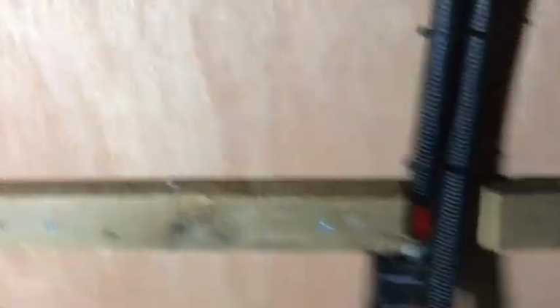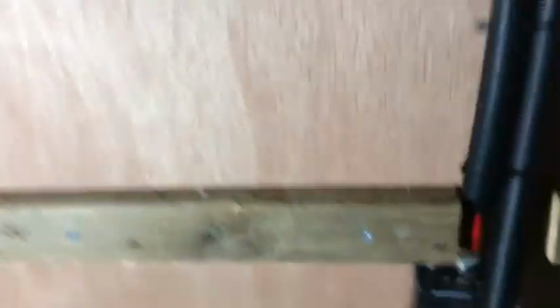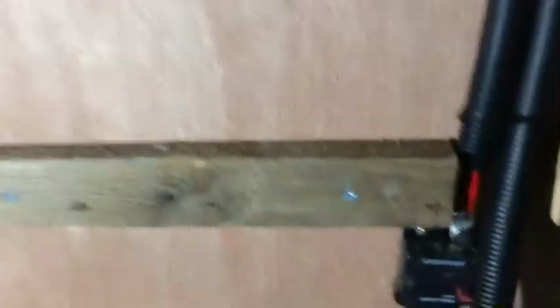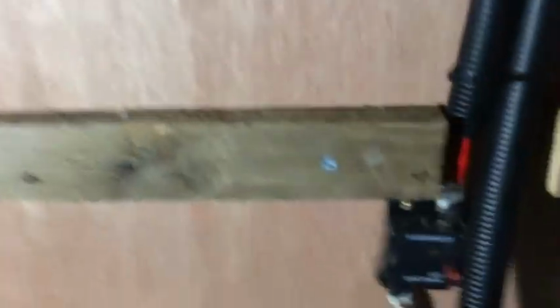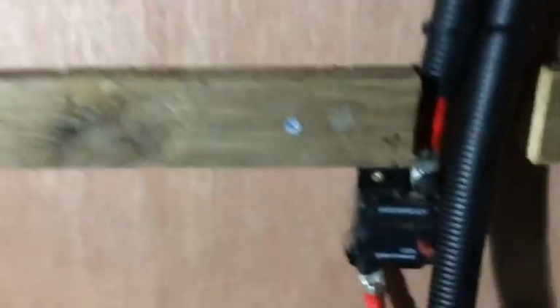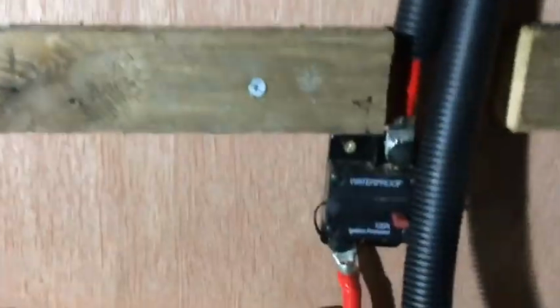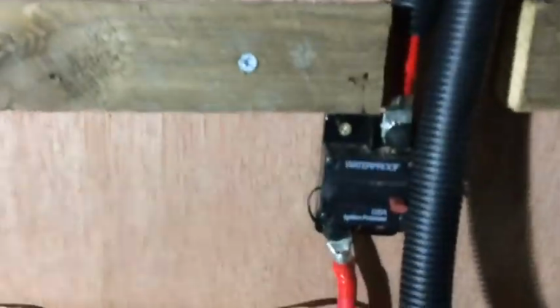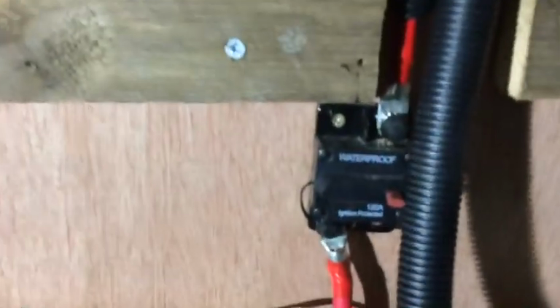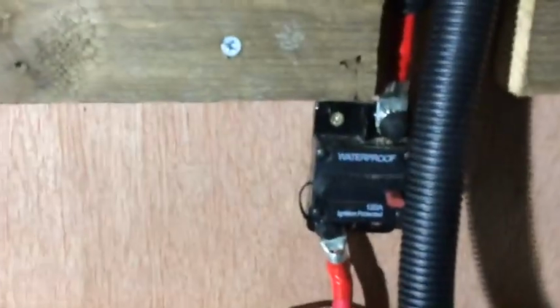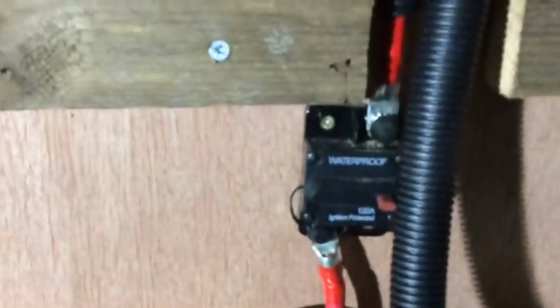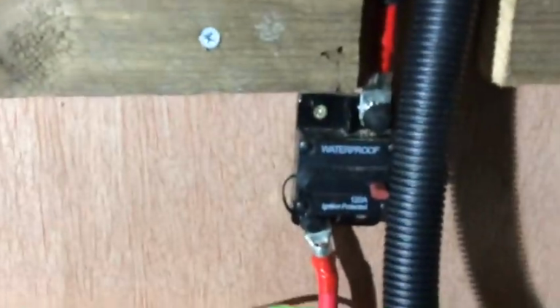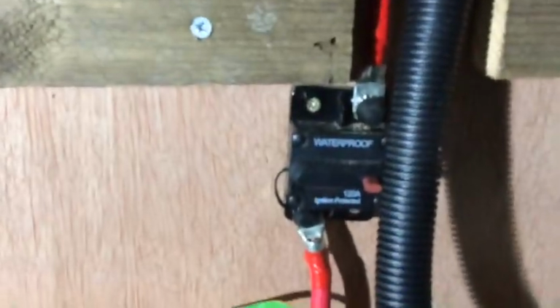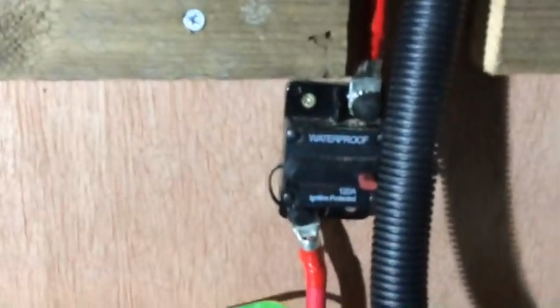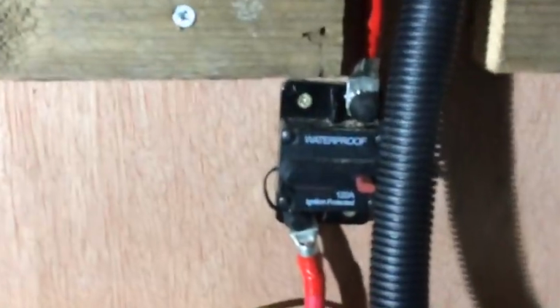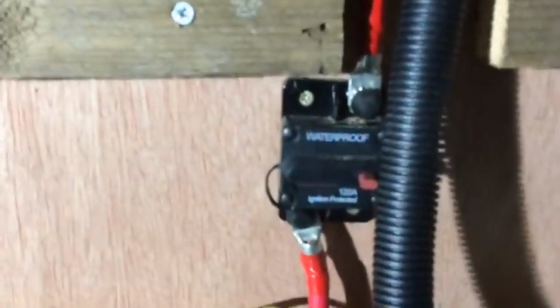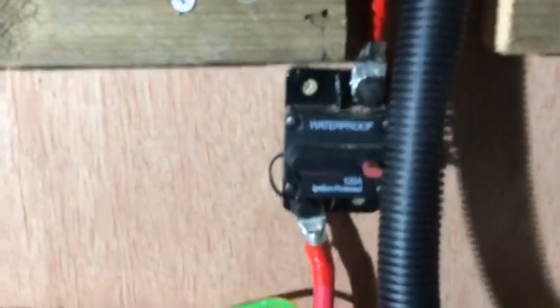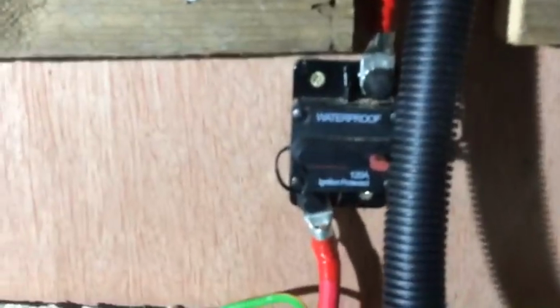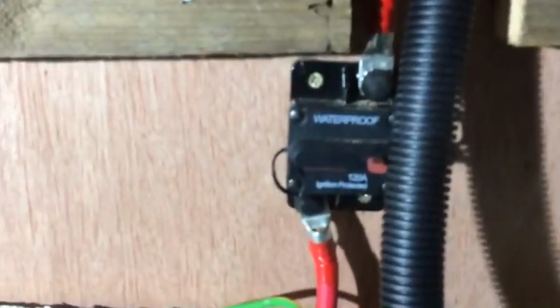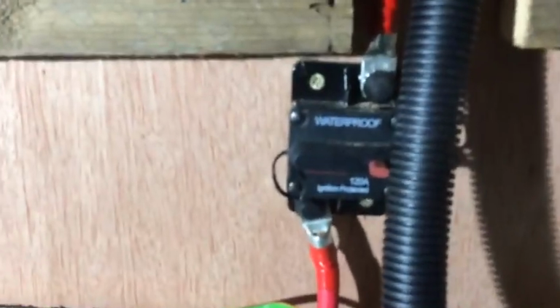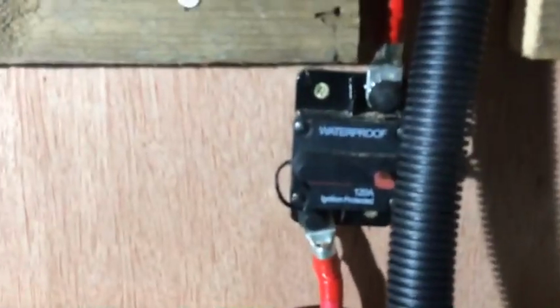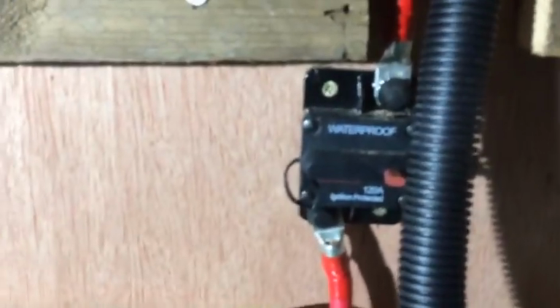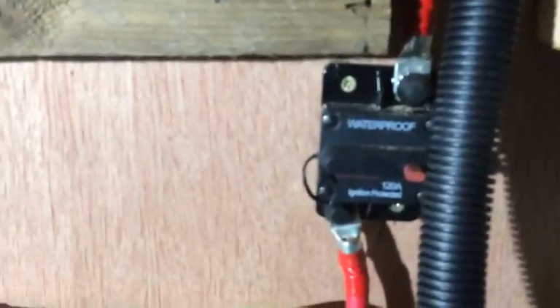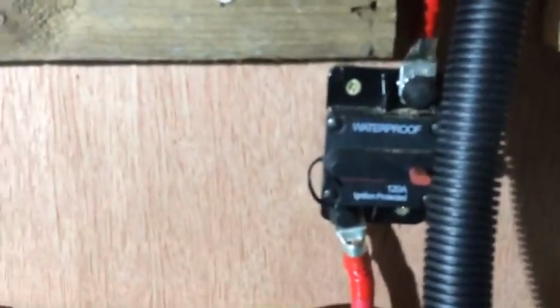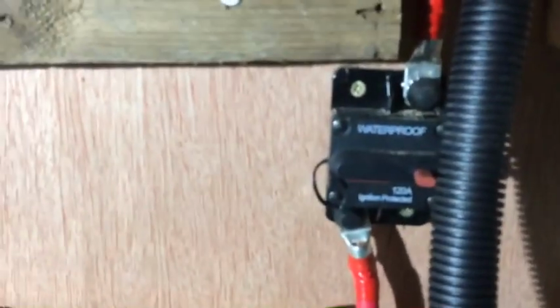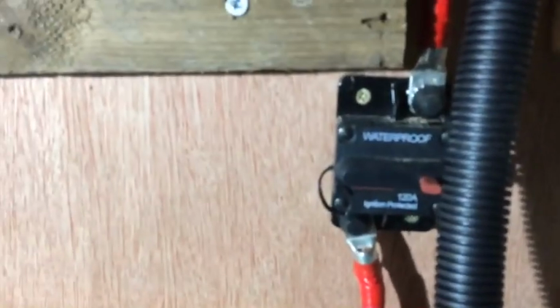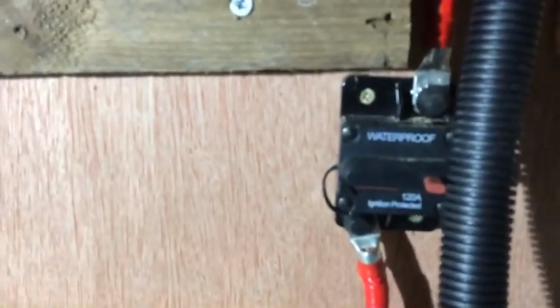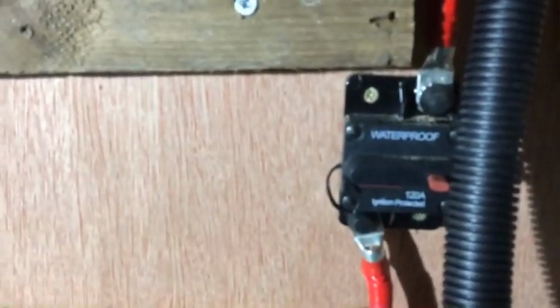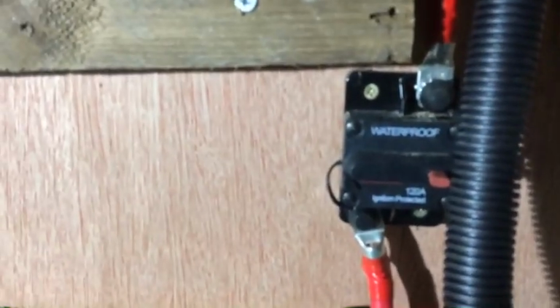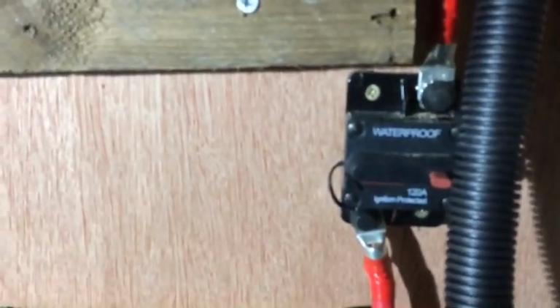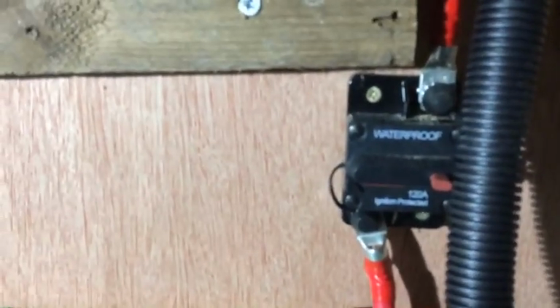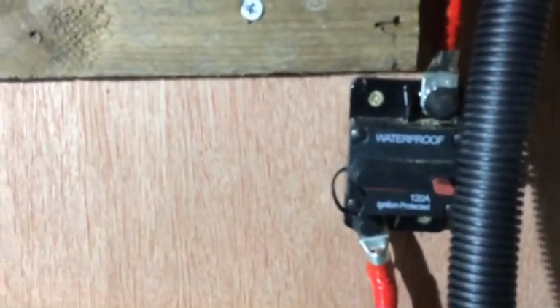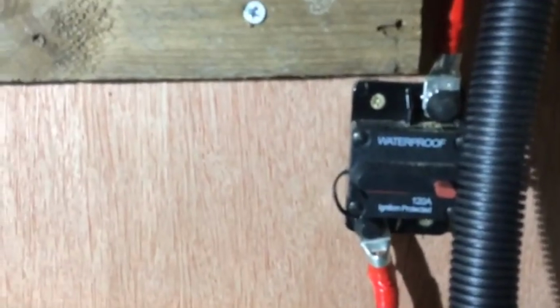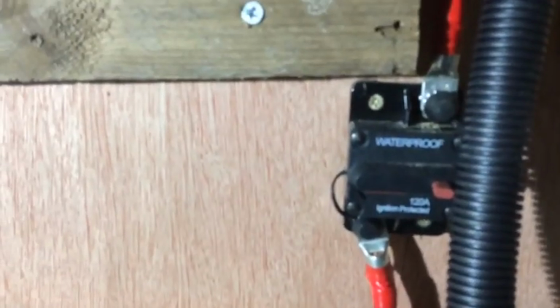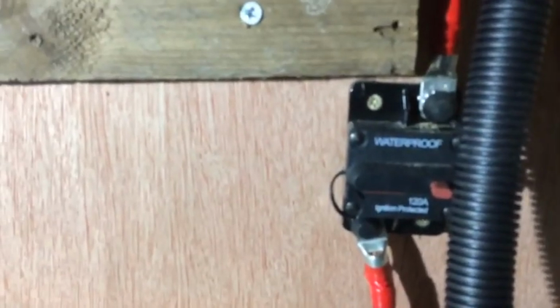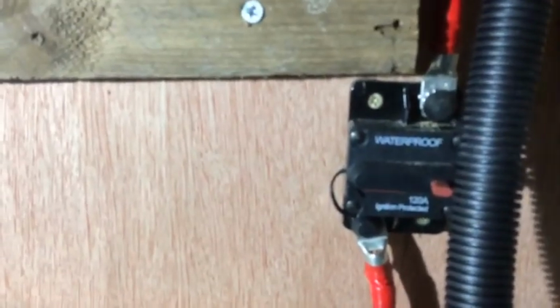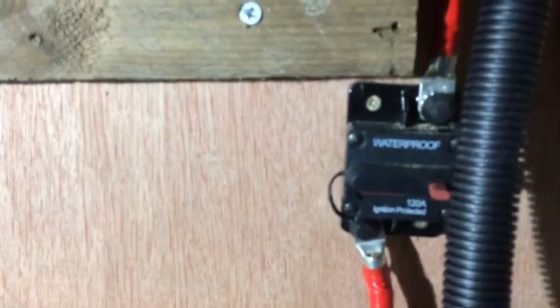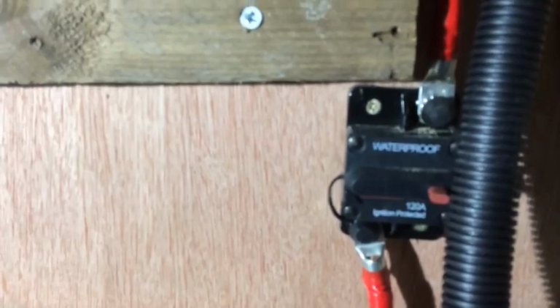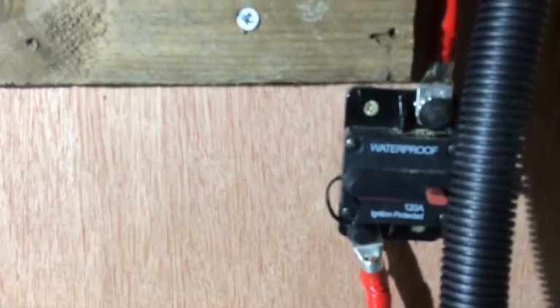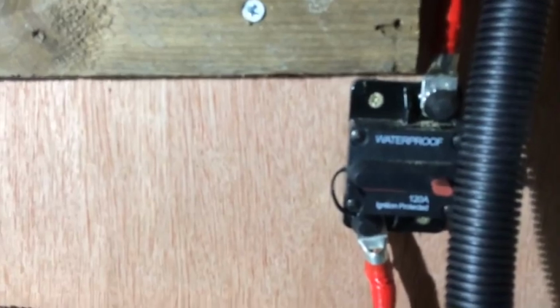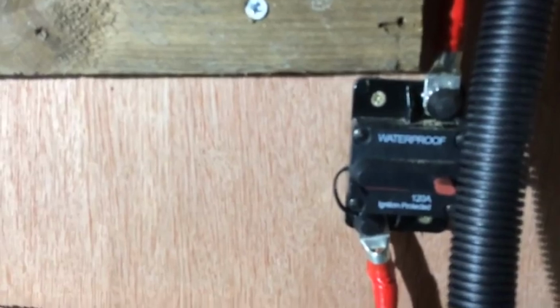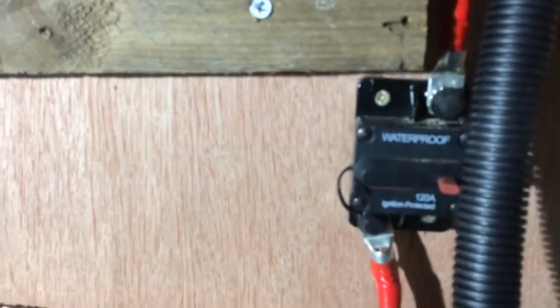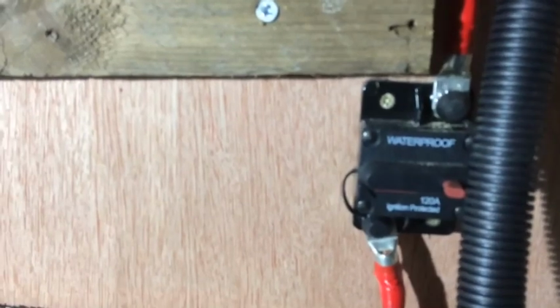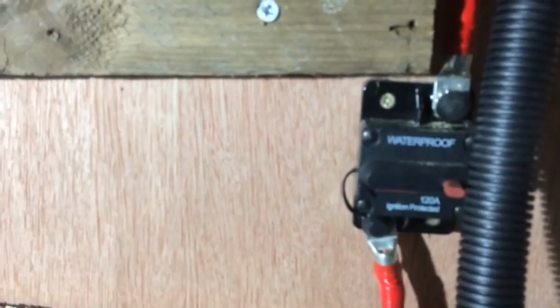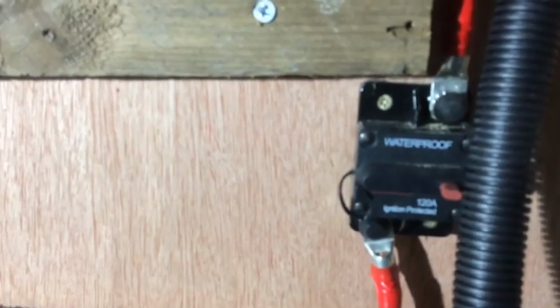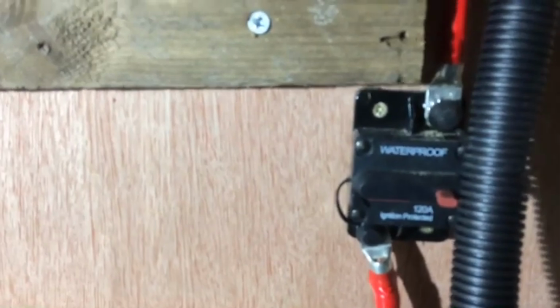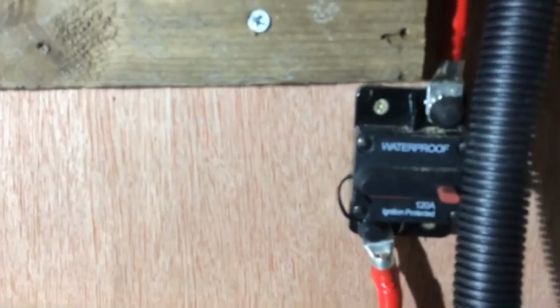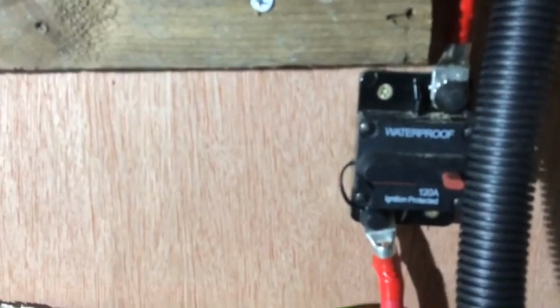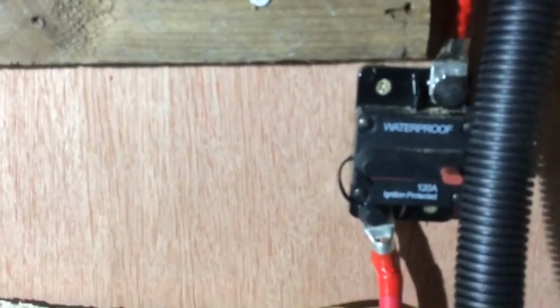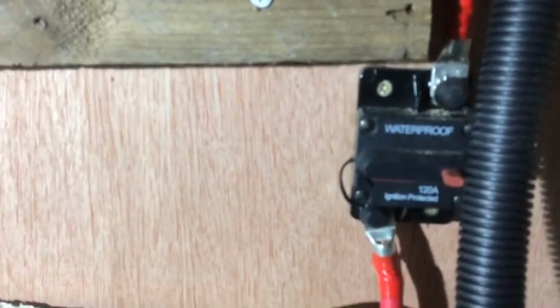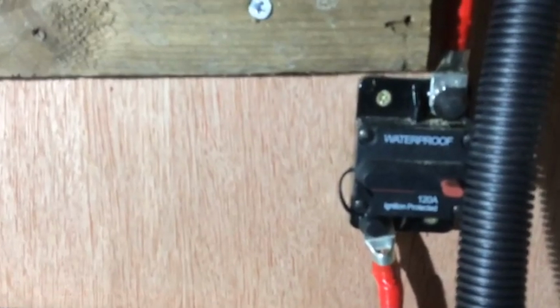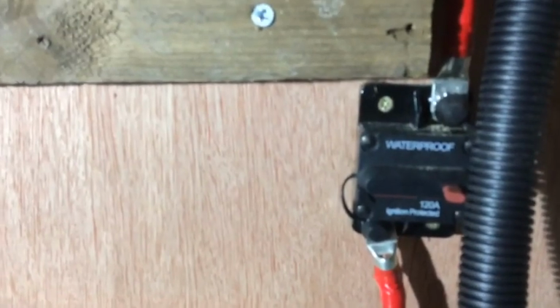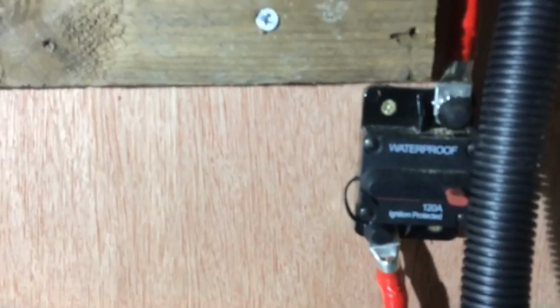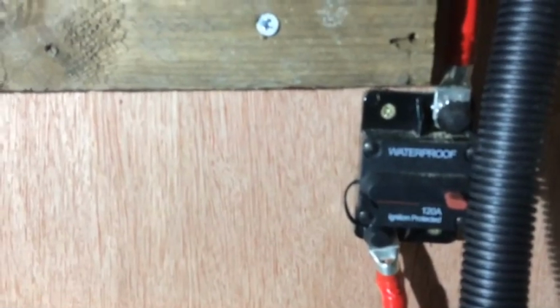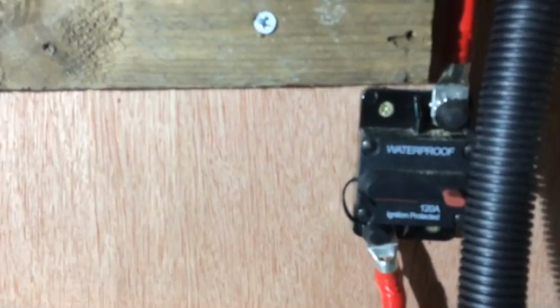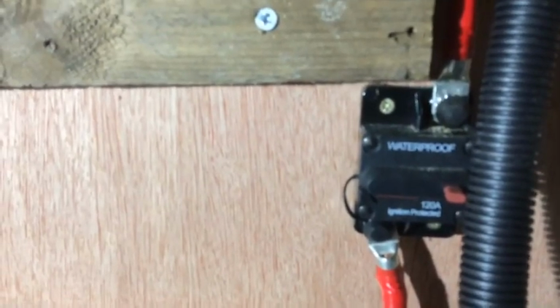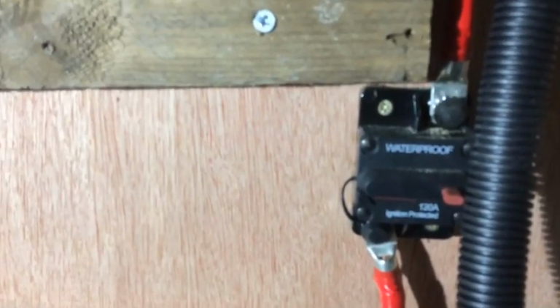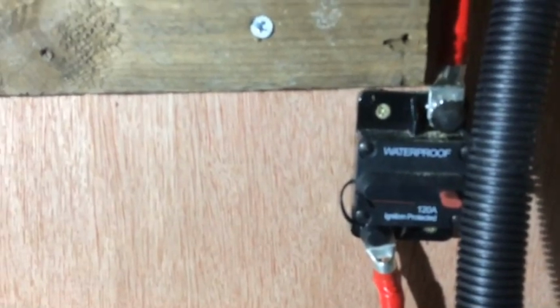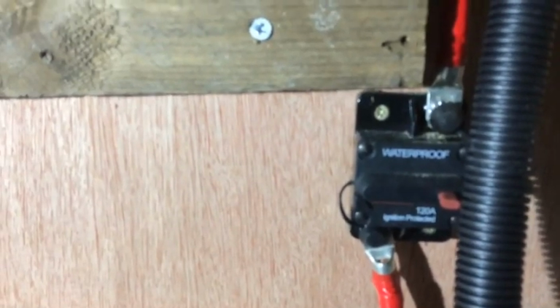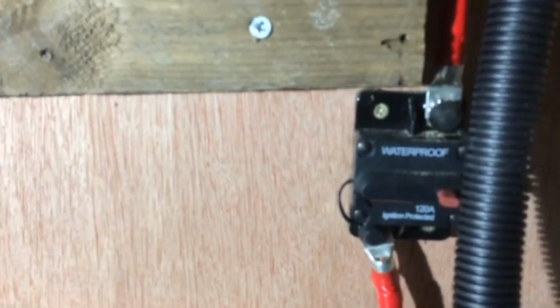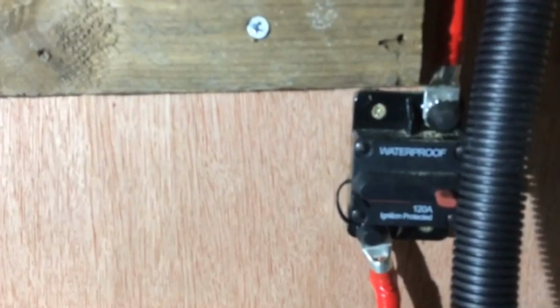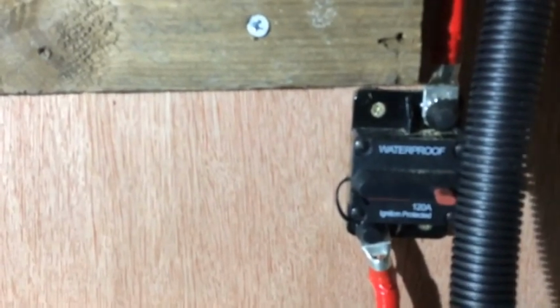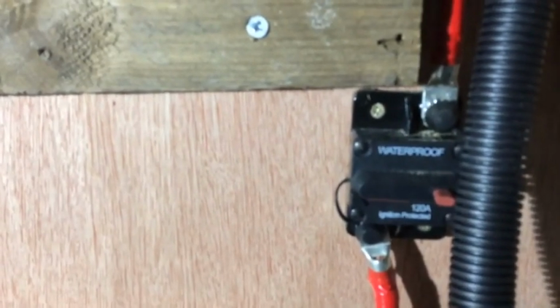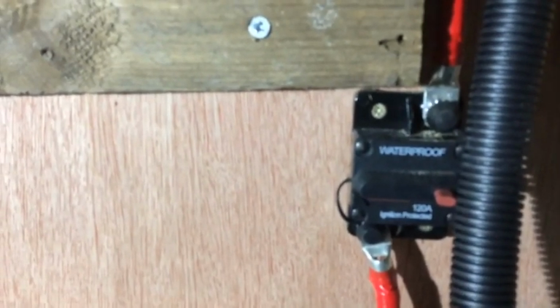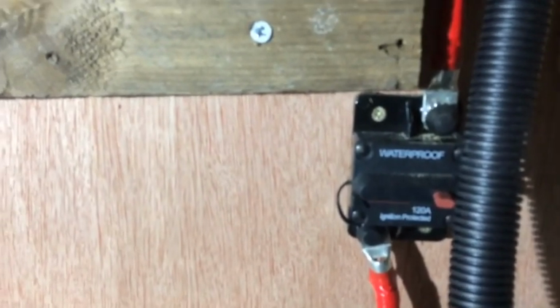There's your fuse switch disconnector sitting there, which acts as a battery isolator and a fuse.